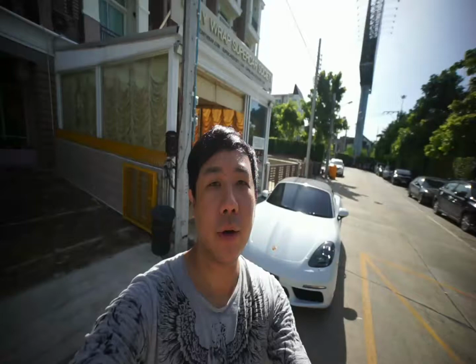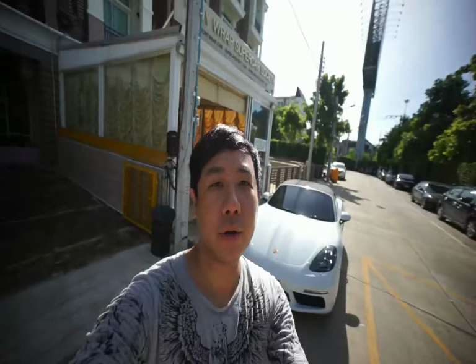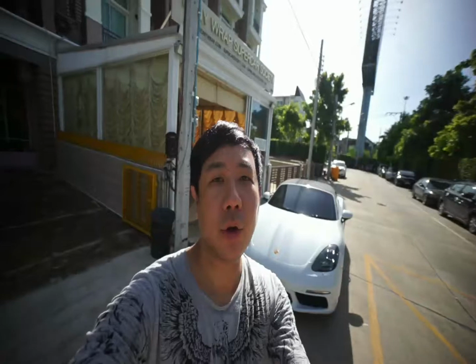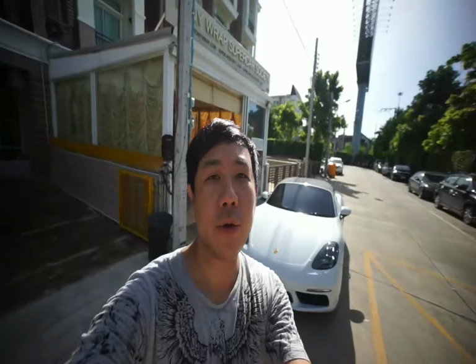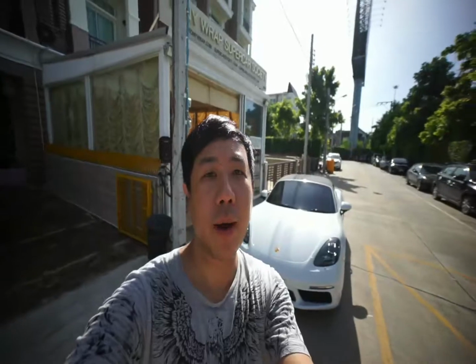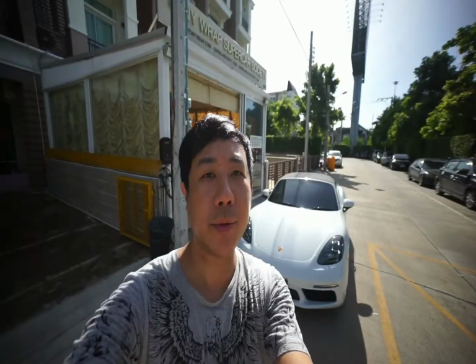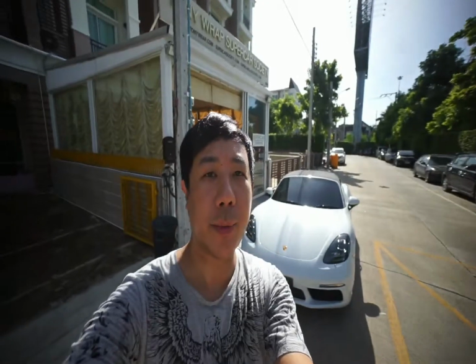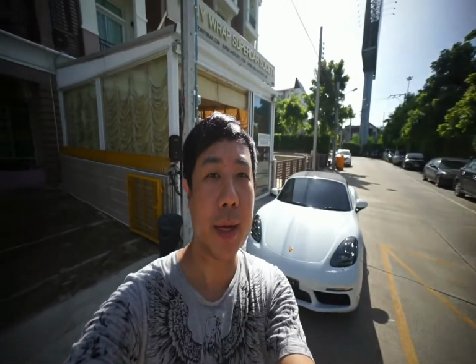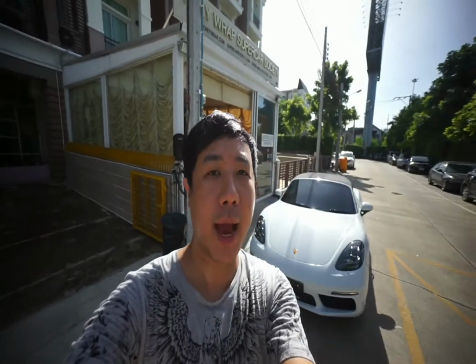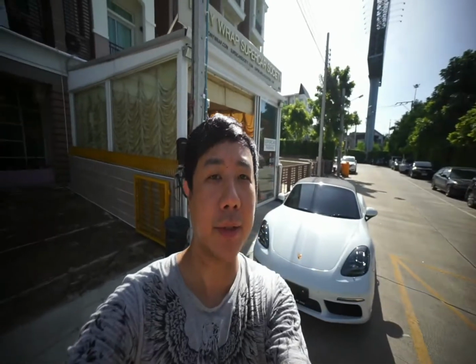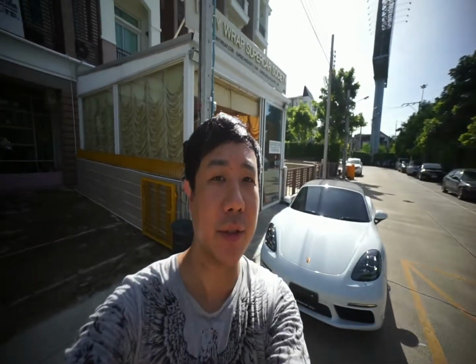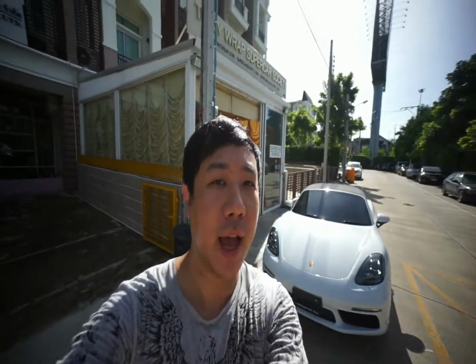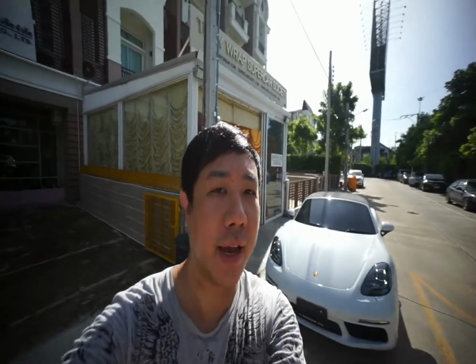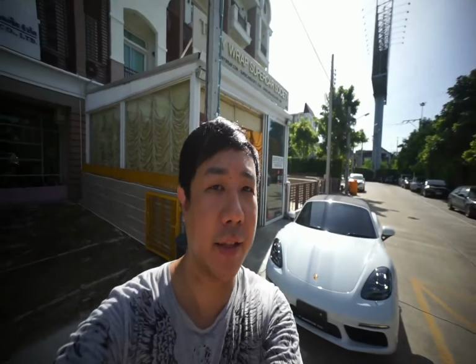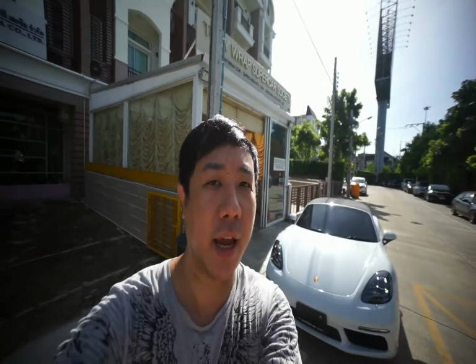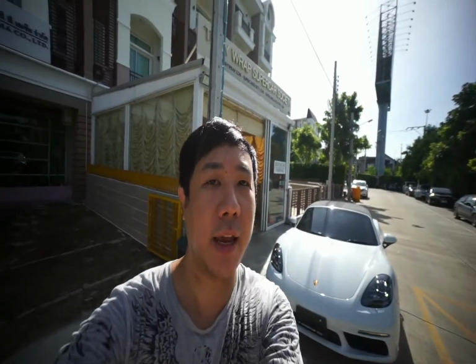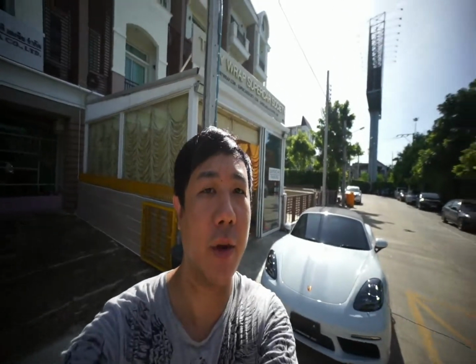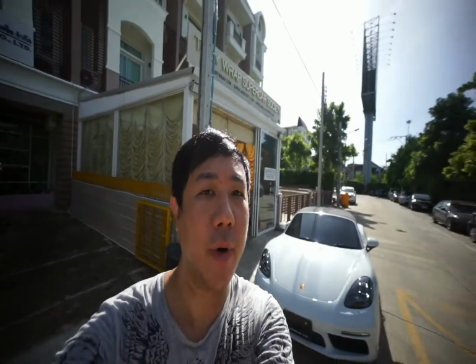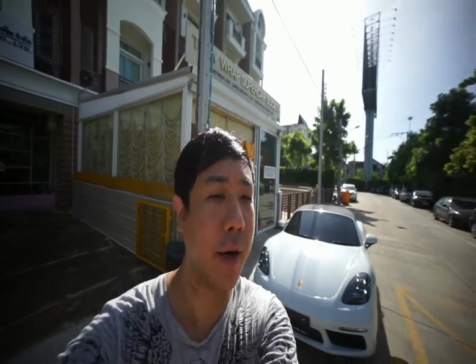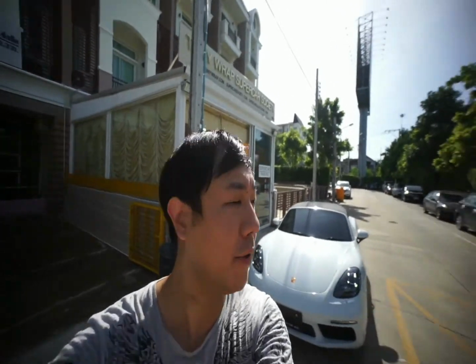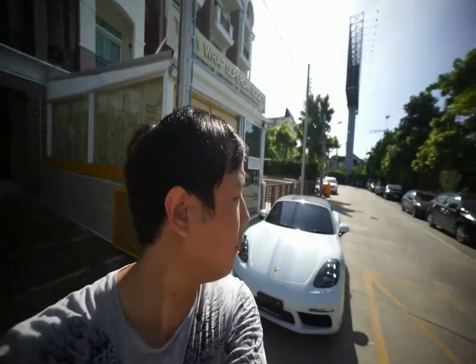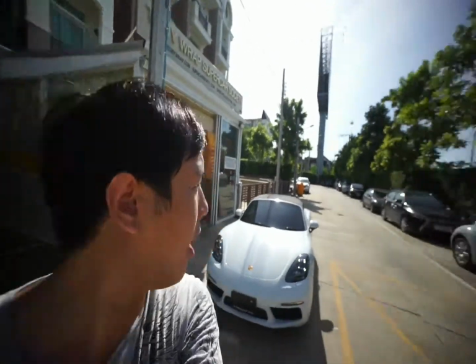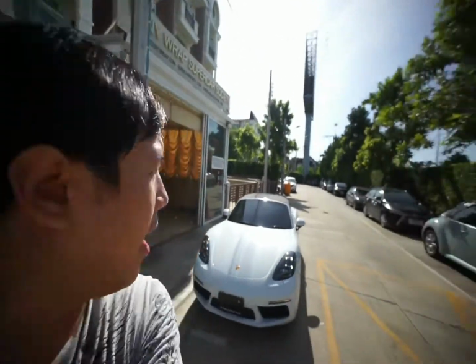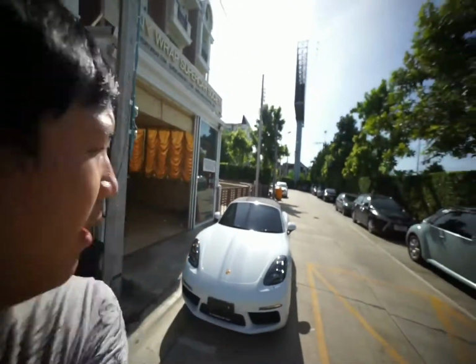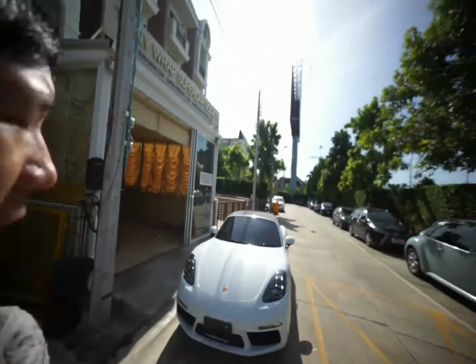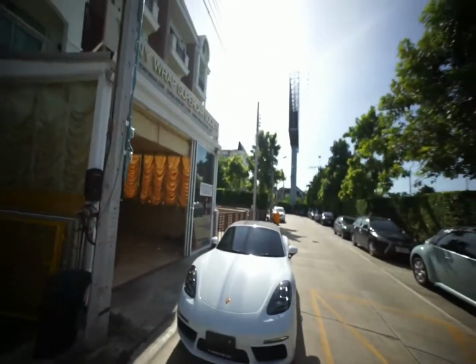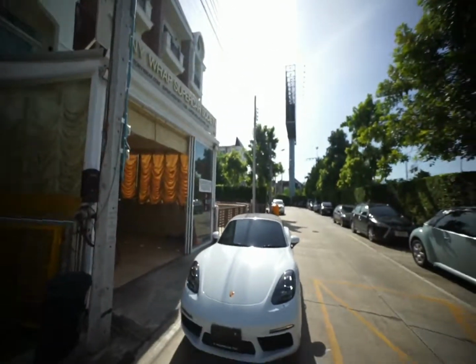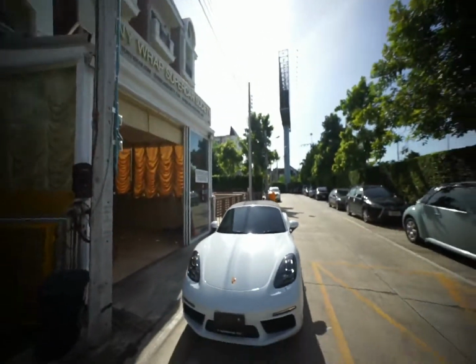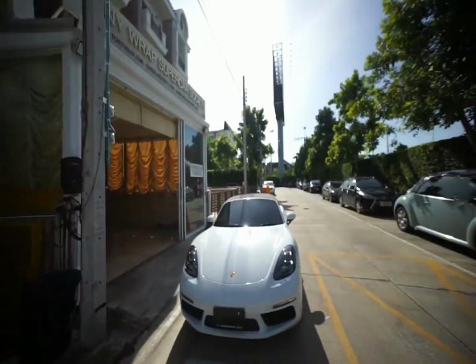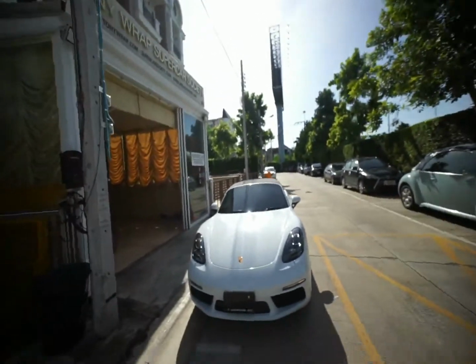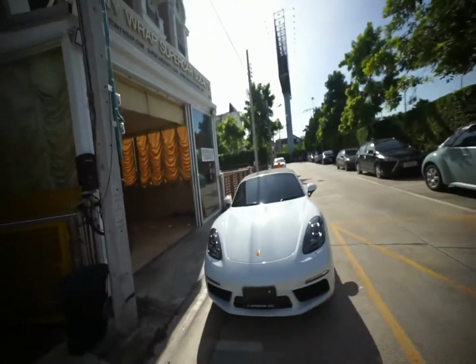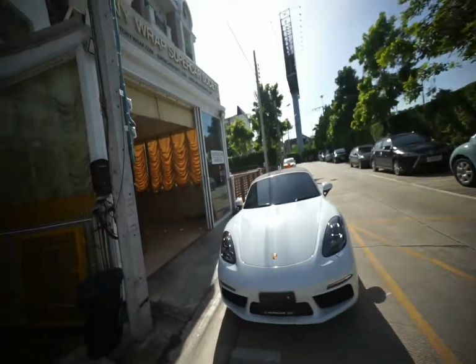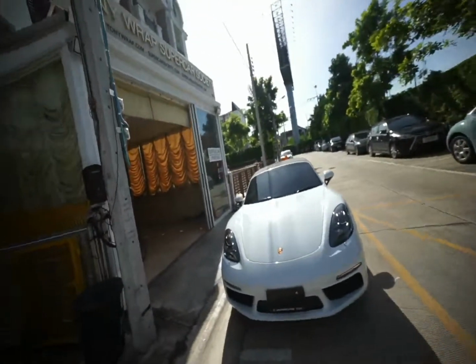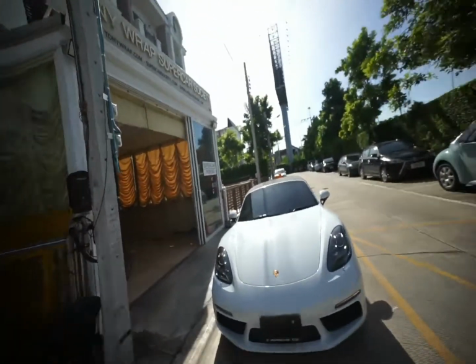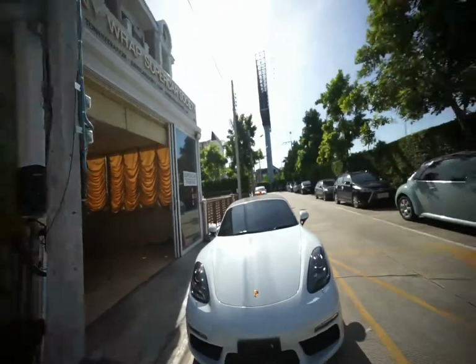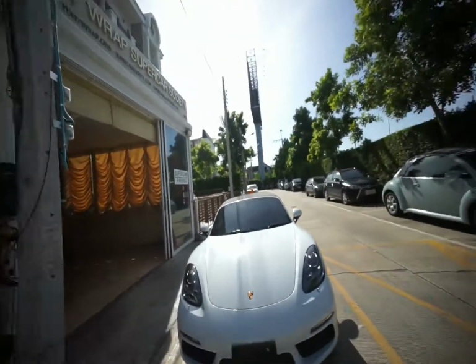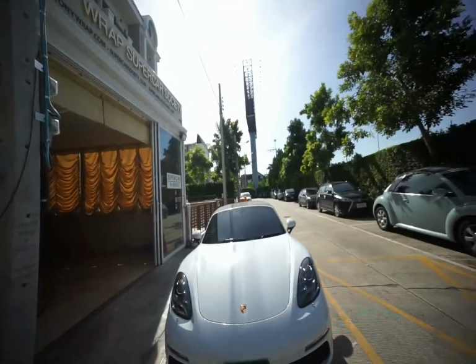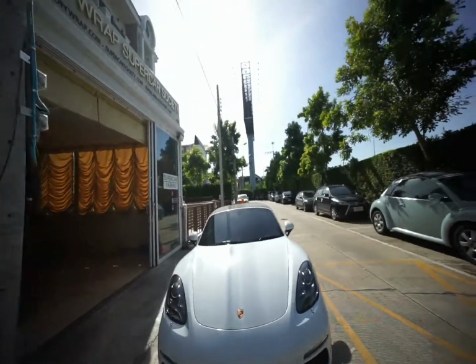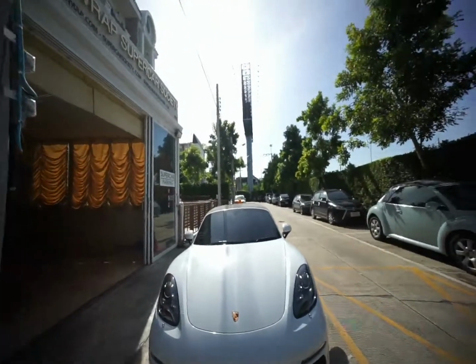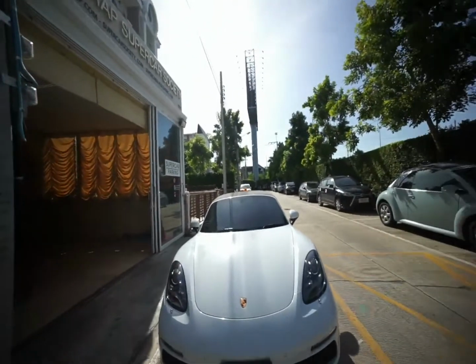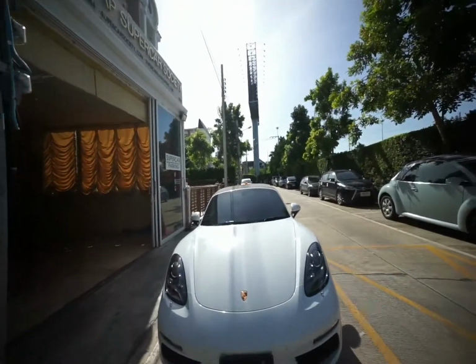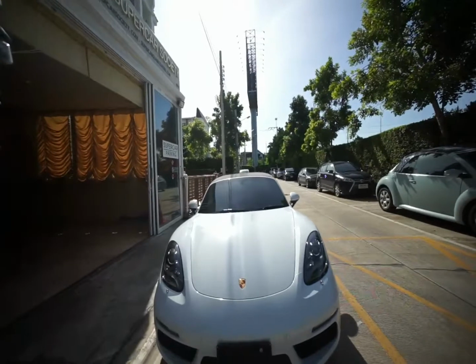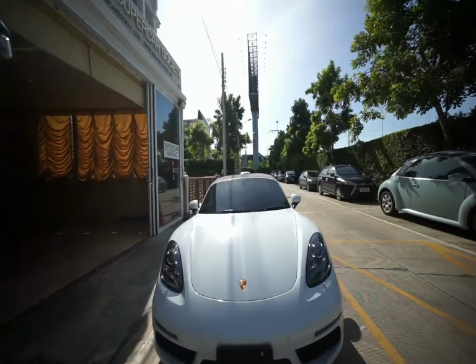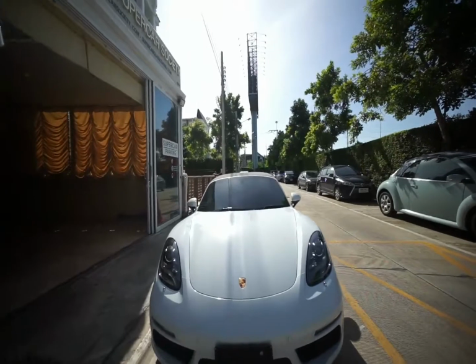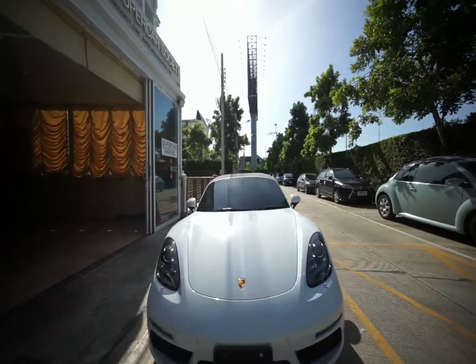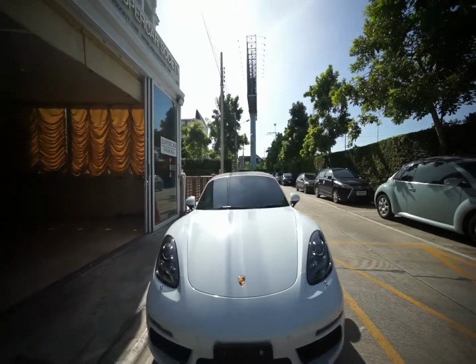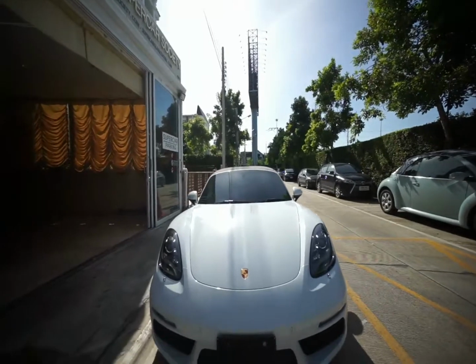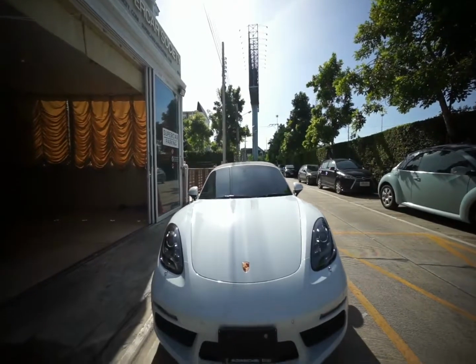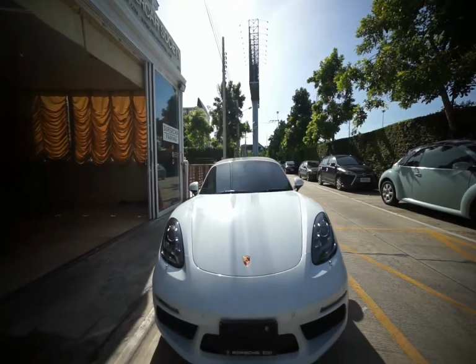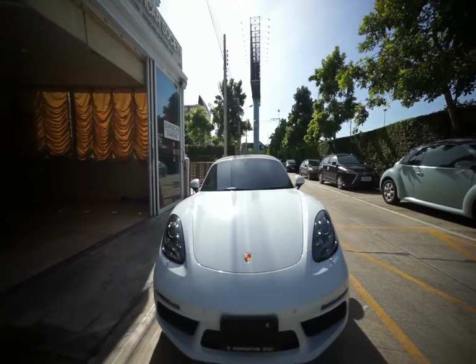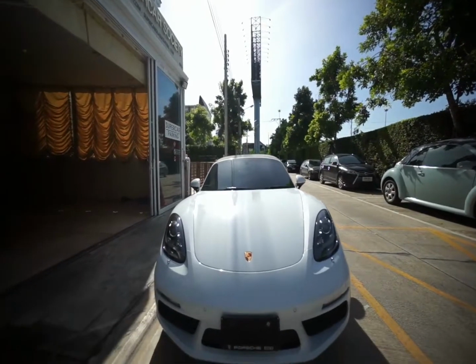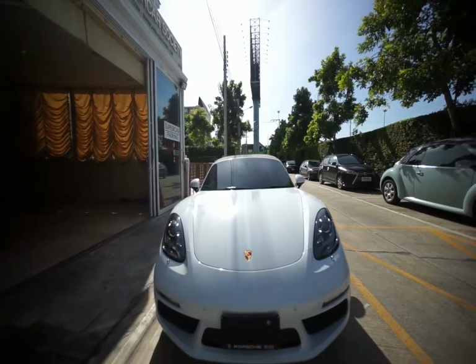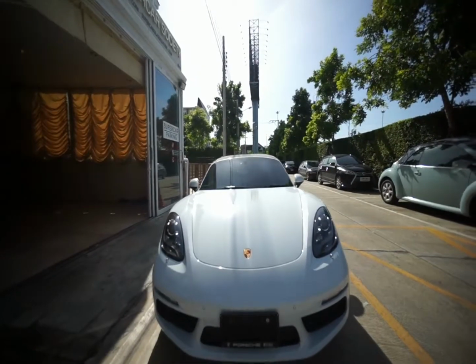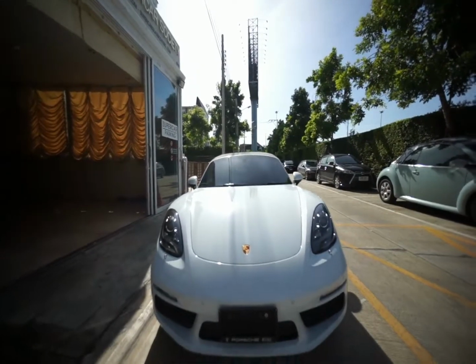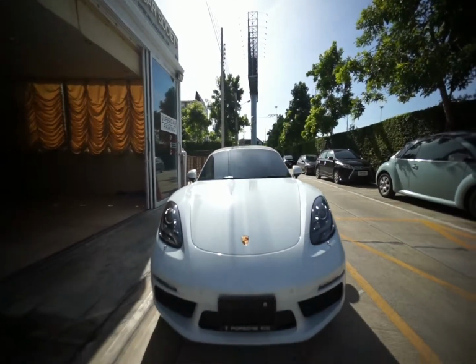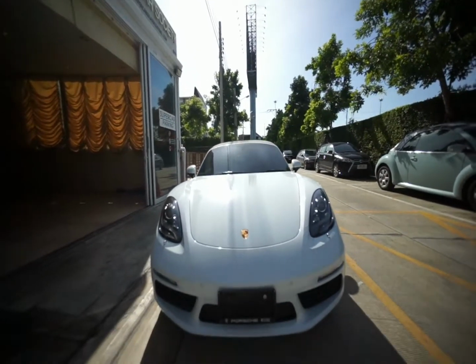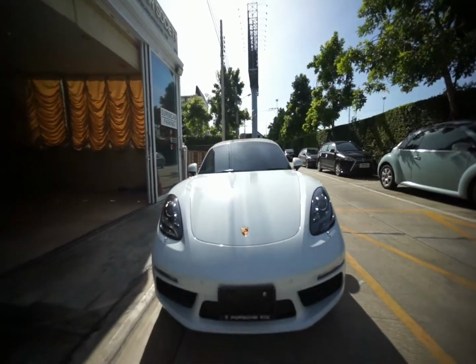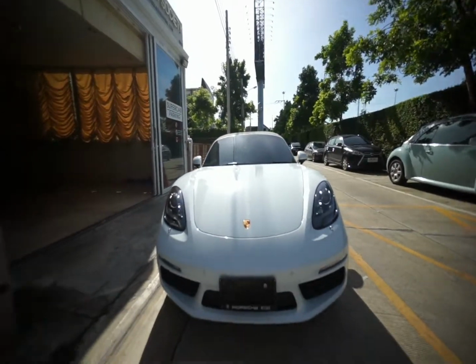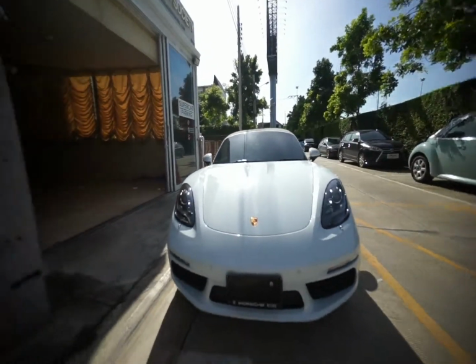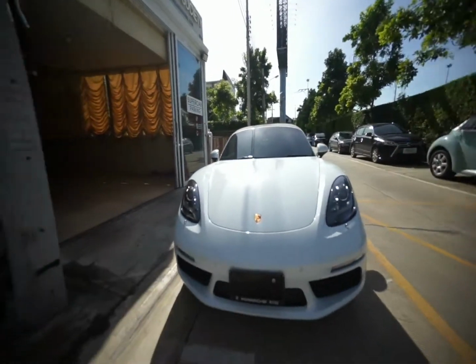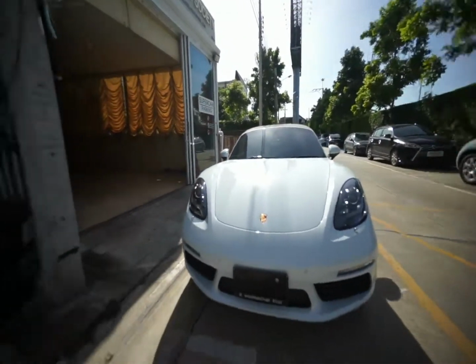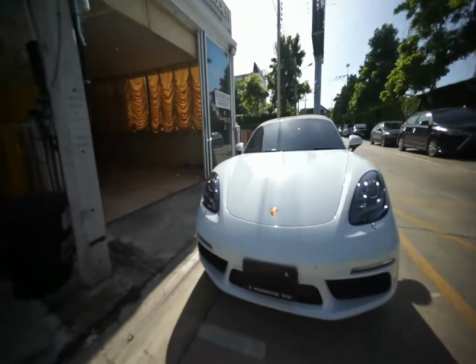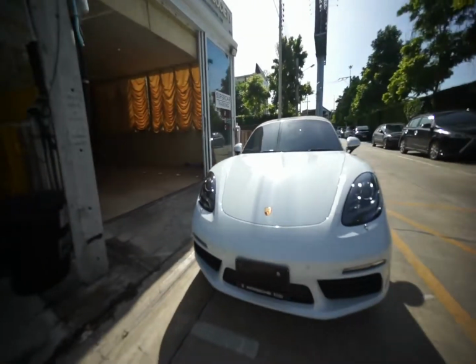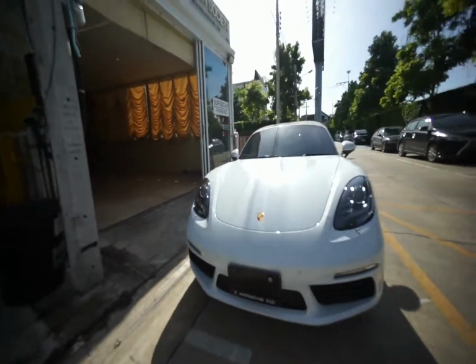Hello, Tony Wraps Supercar Society. Very good Friday. New 718 Porsche Boxster.